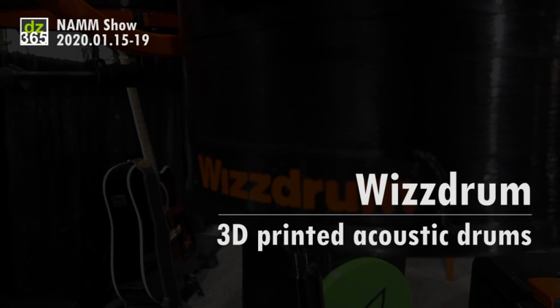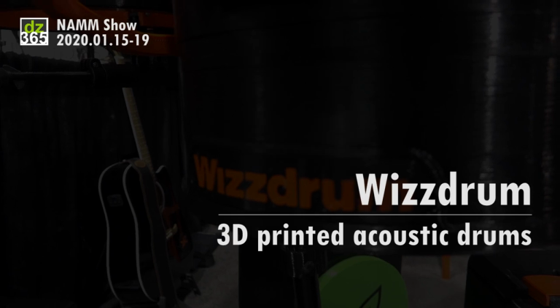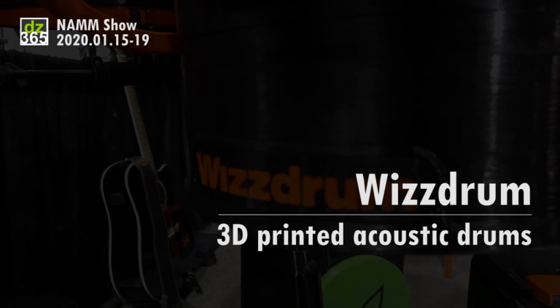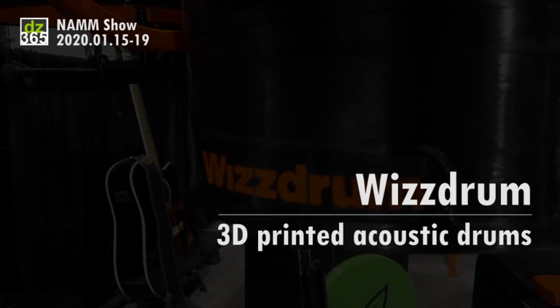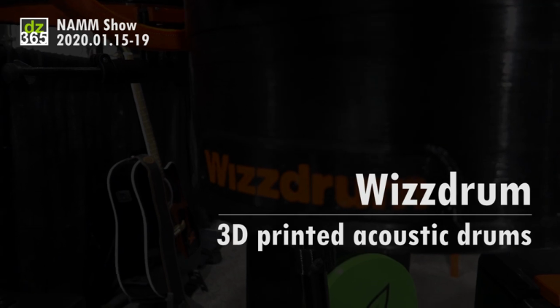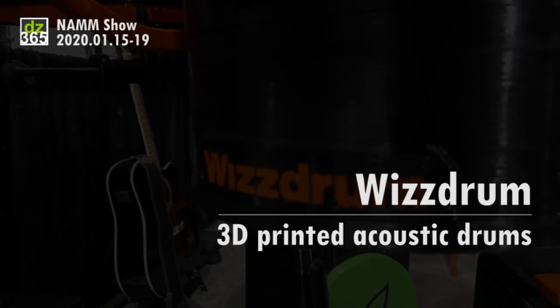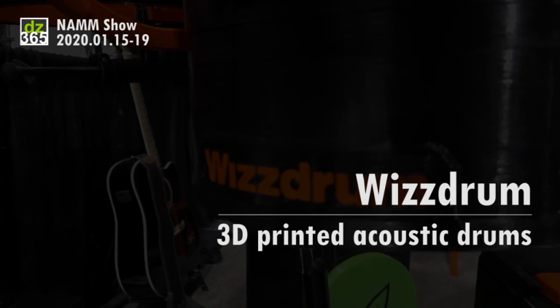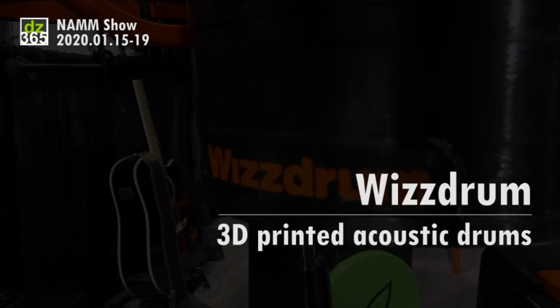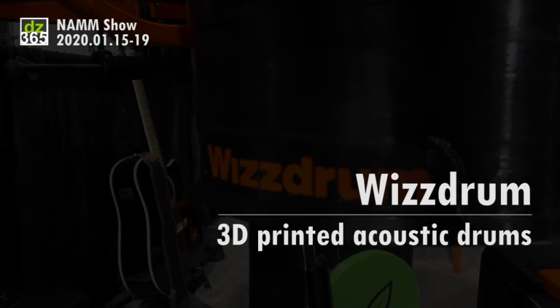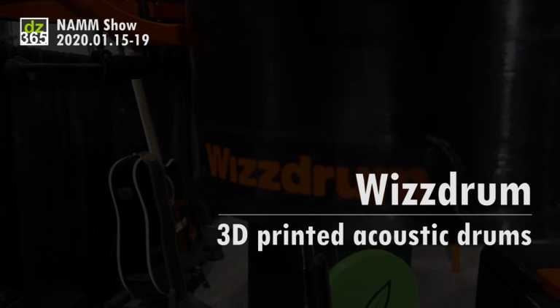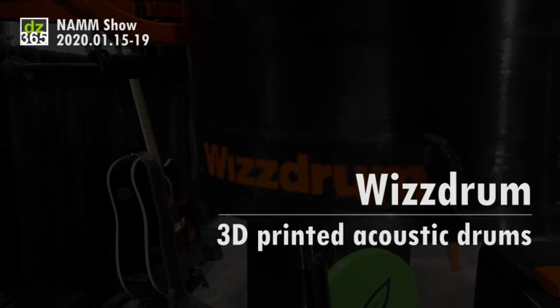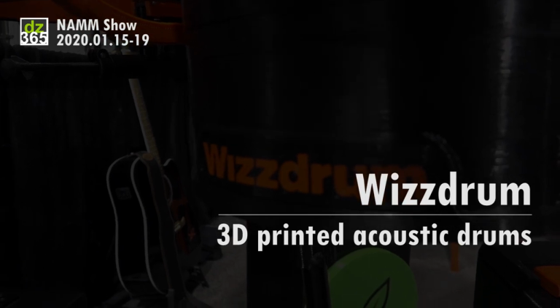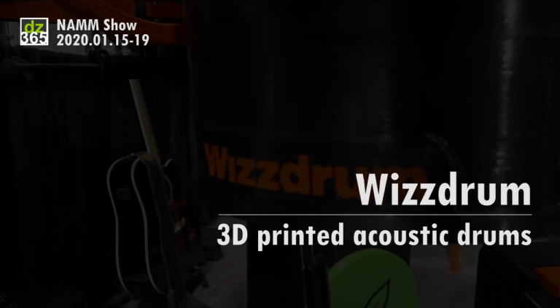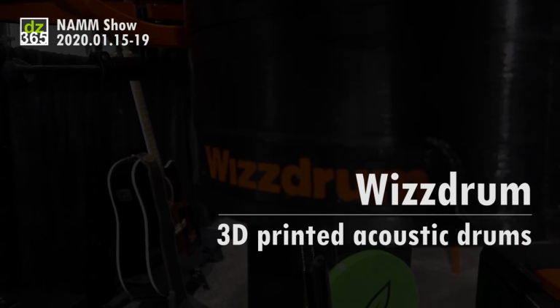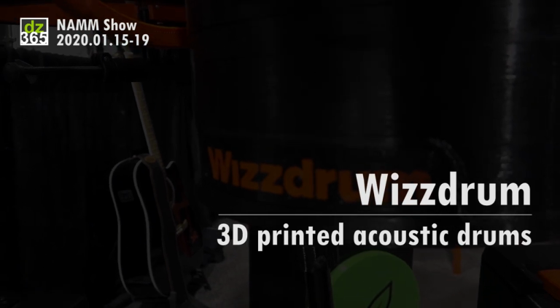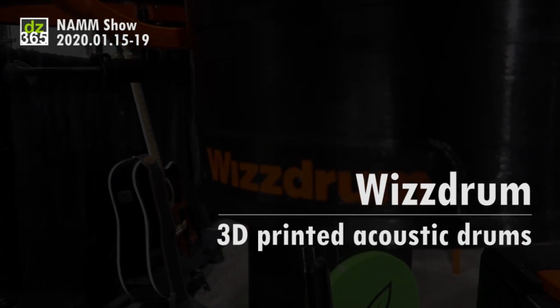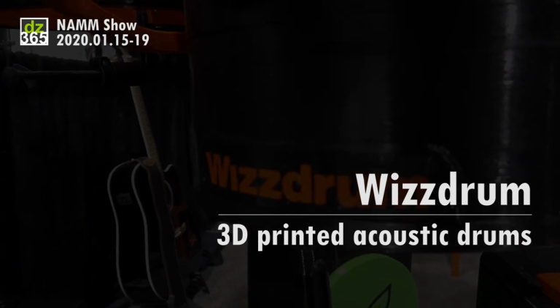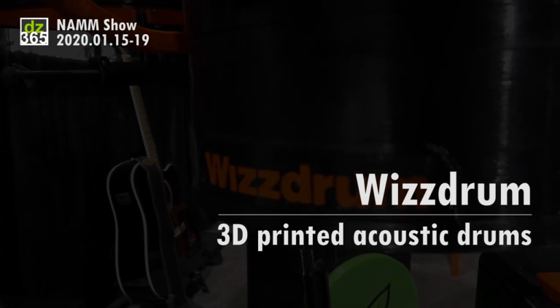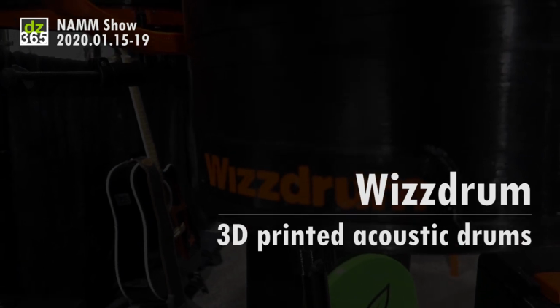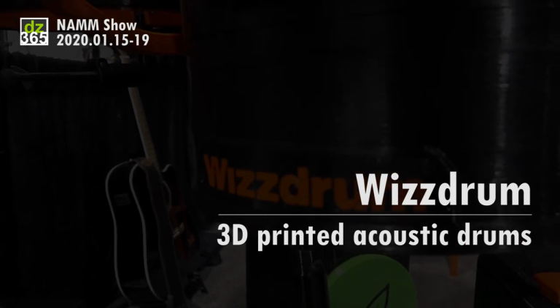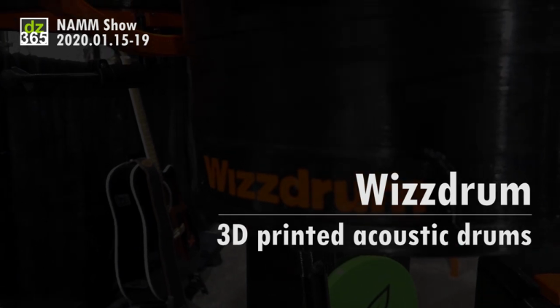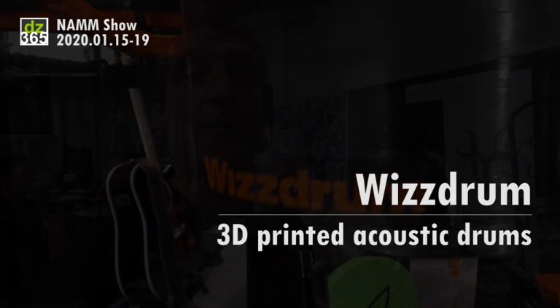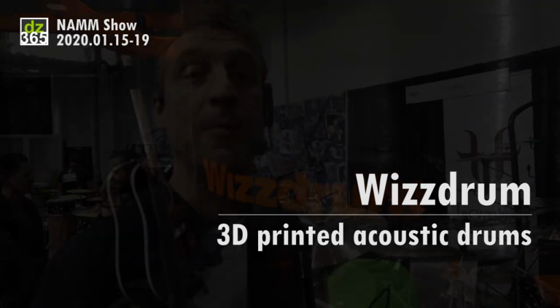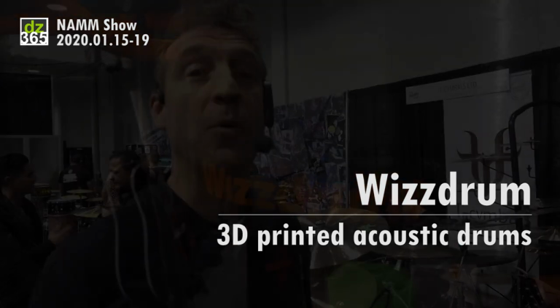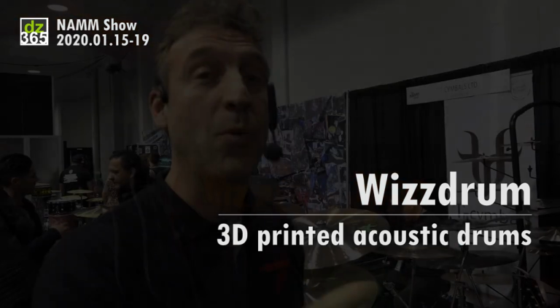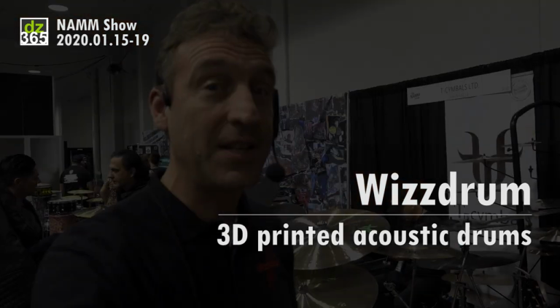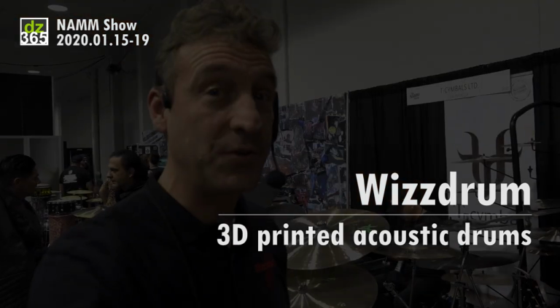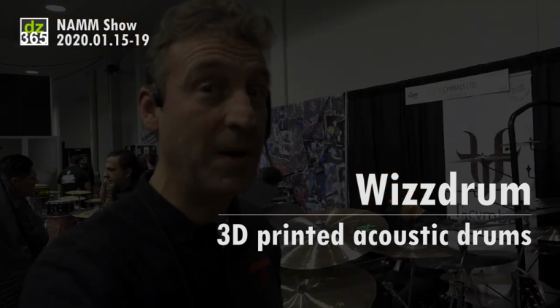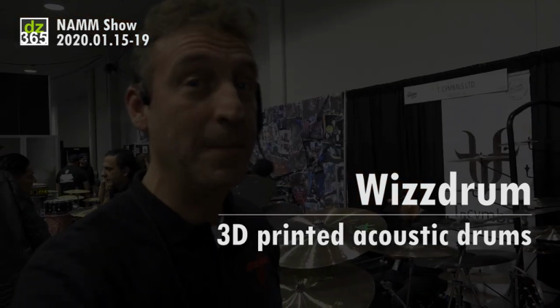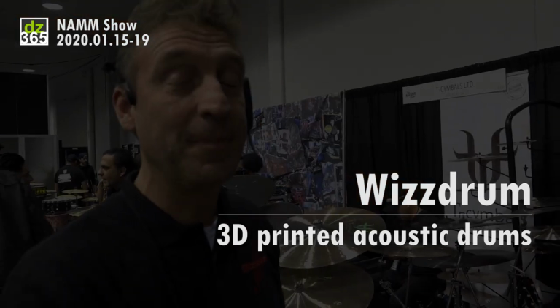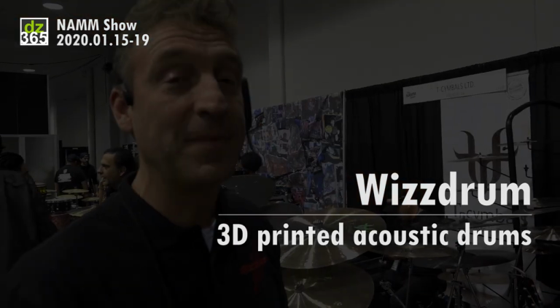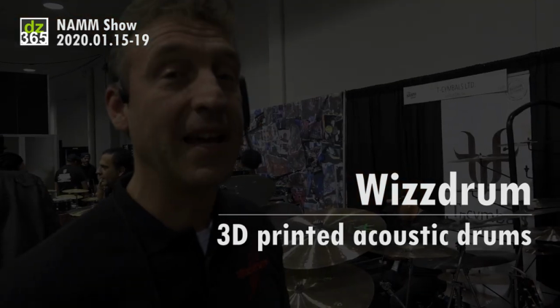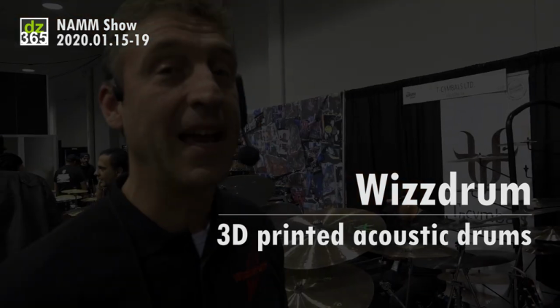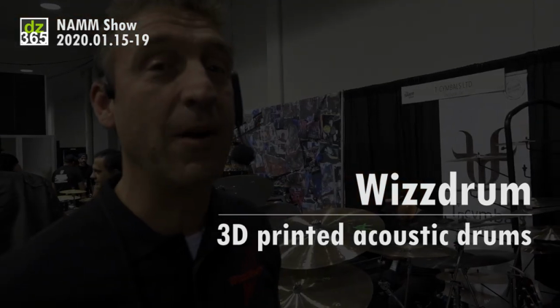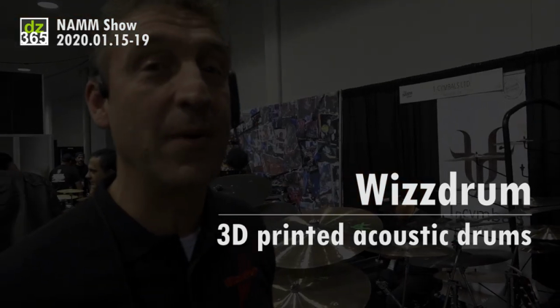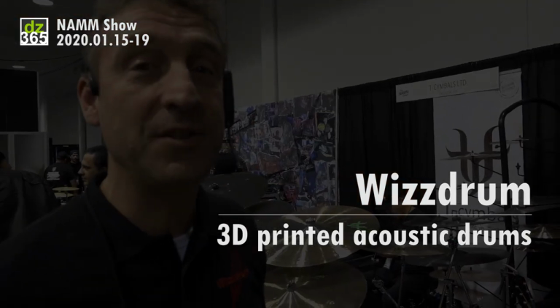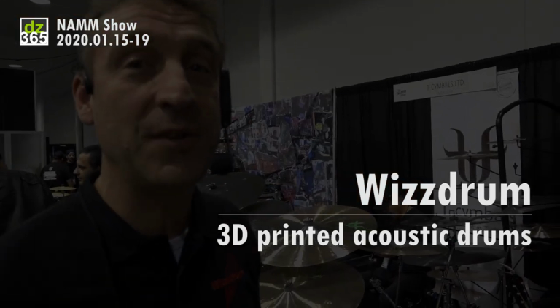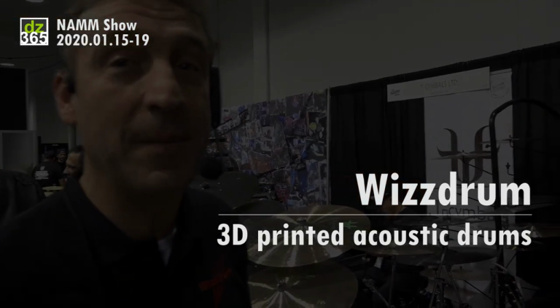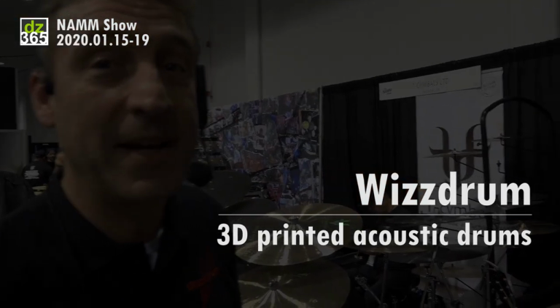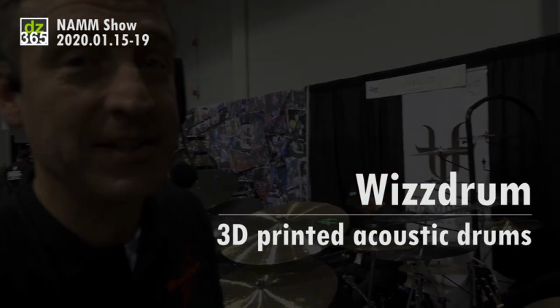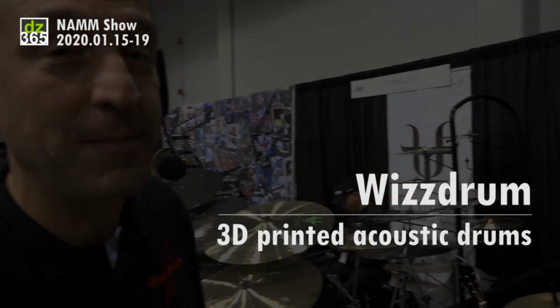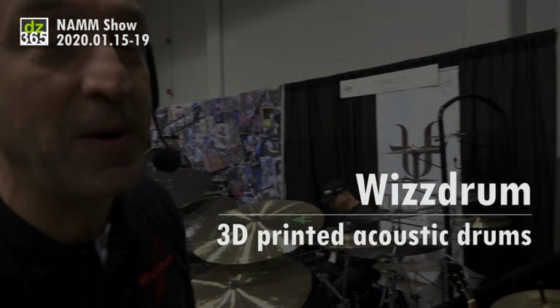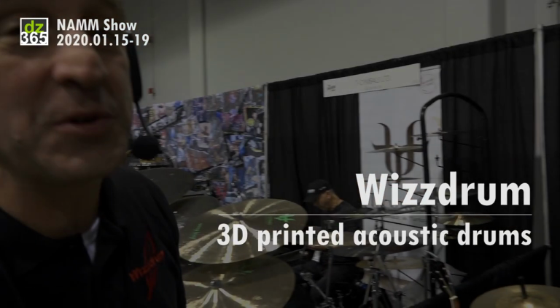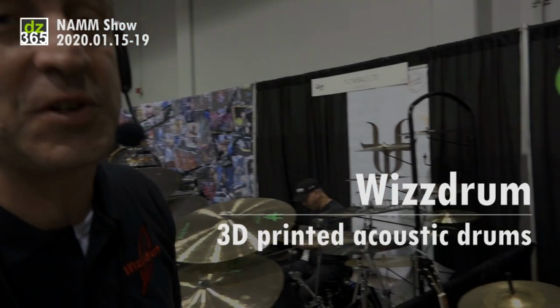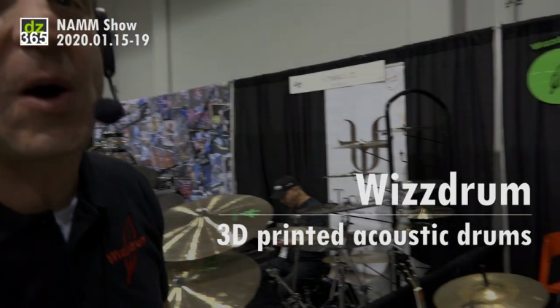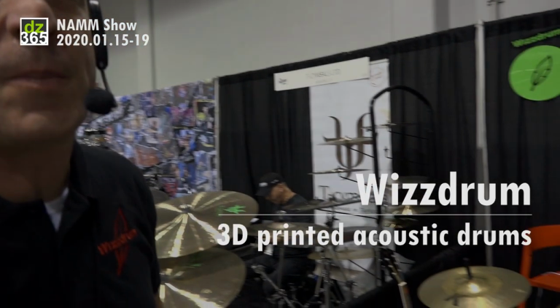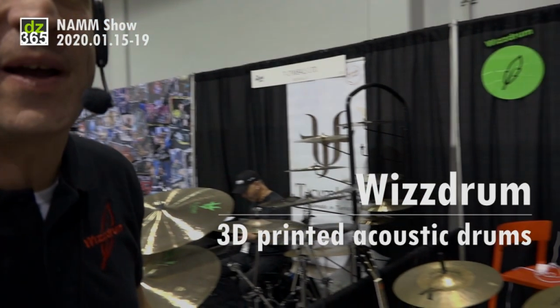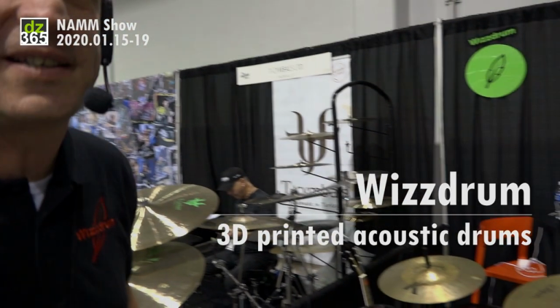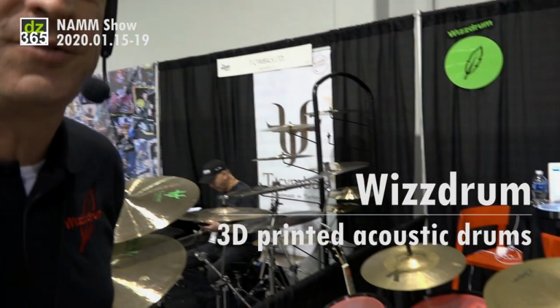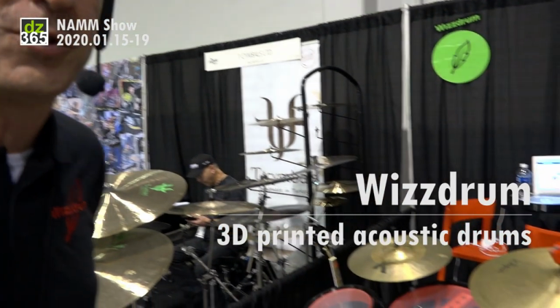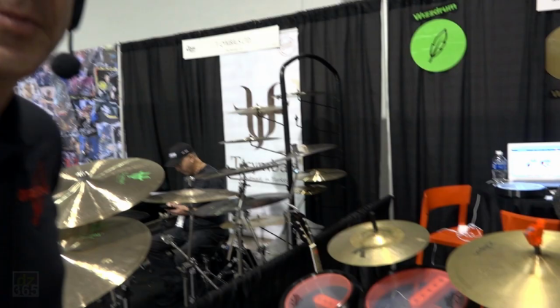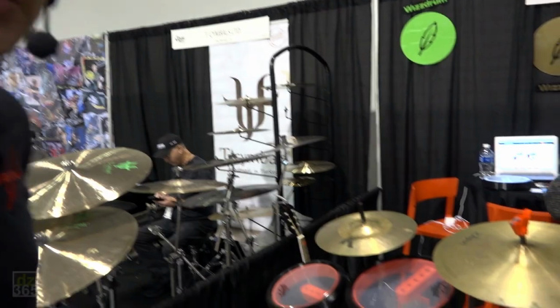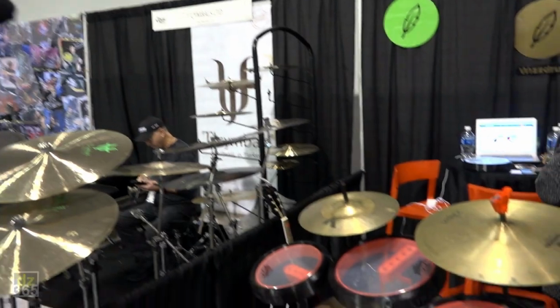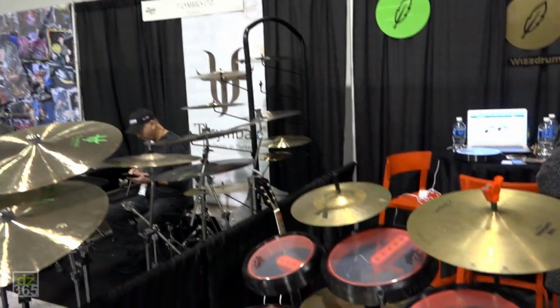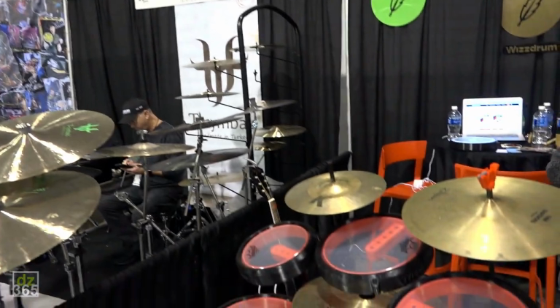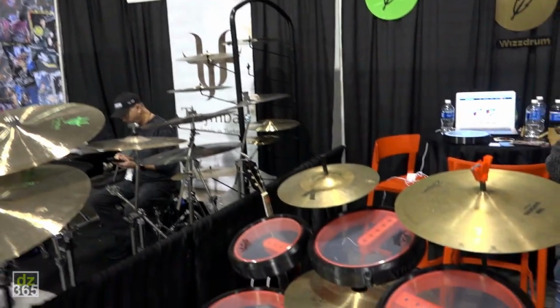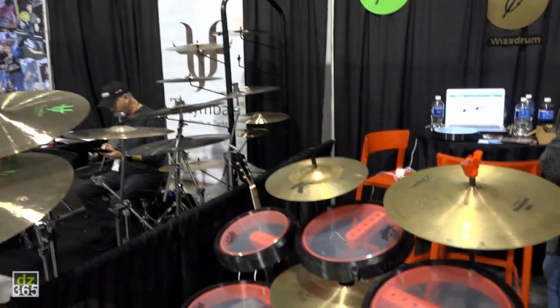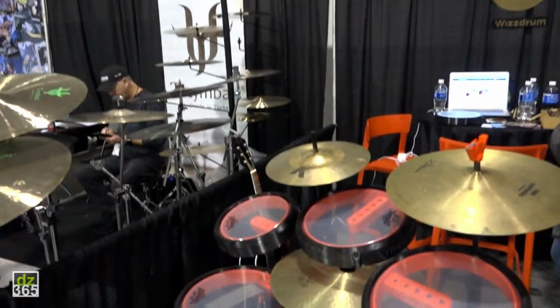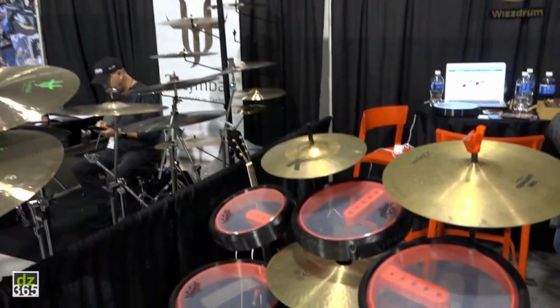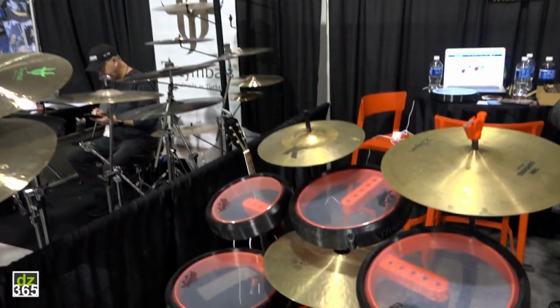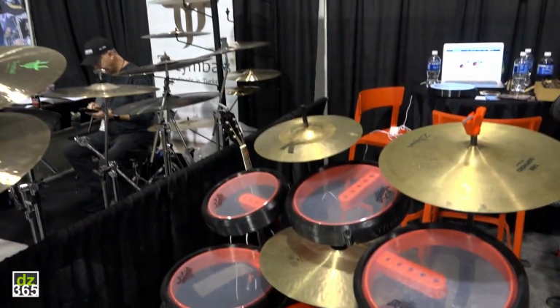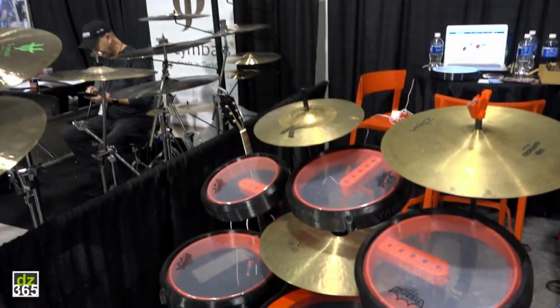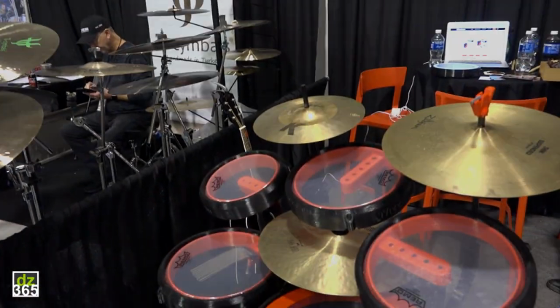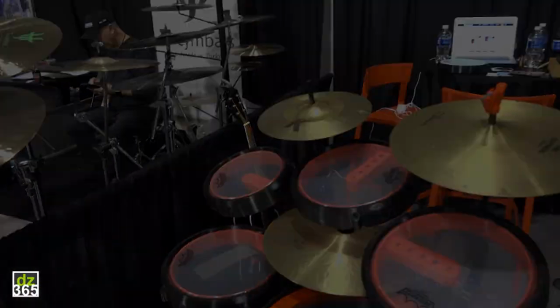Hello, my name is Wouter Hietkamp and I'm from WisDrum. WisDrum is the most compact drum set you'll find in the whole world.